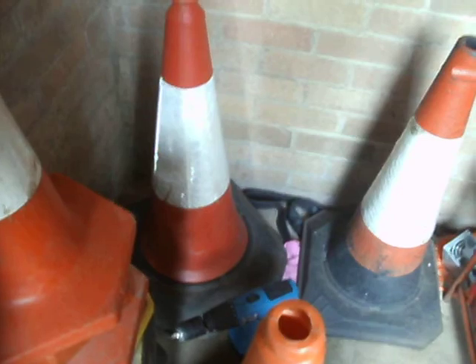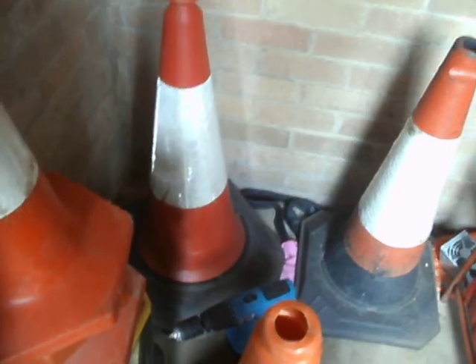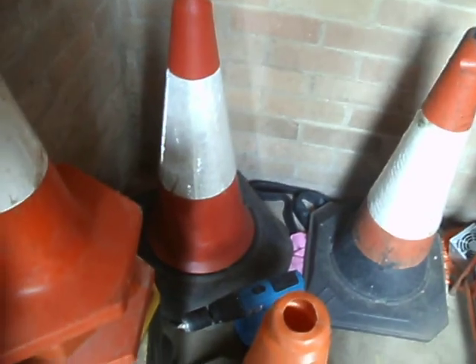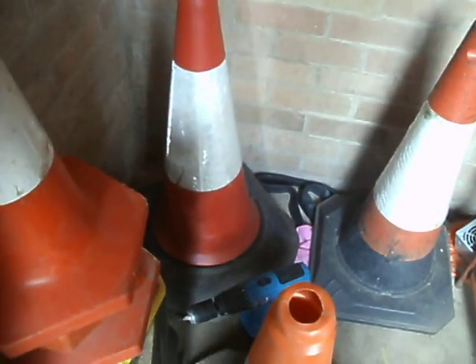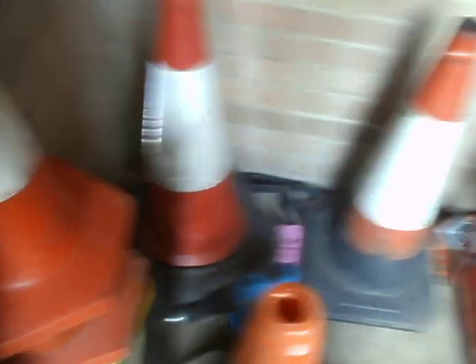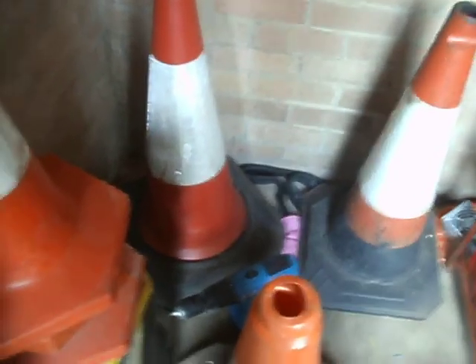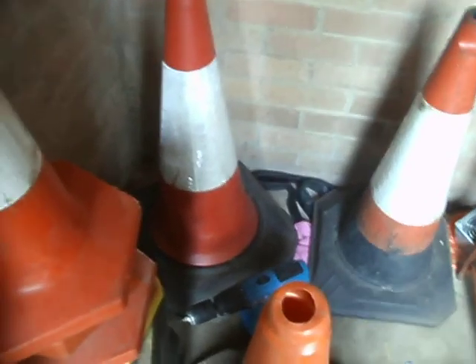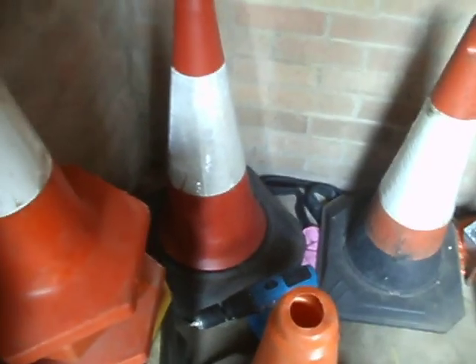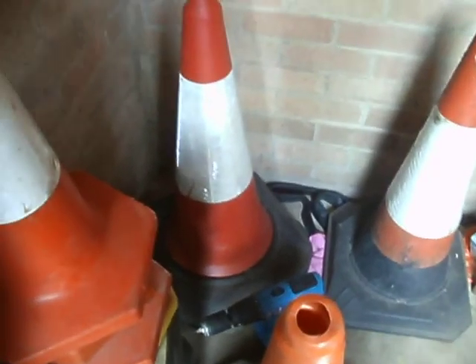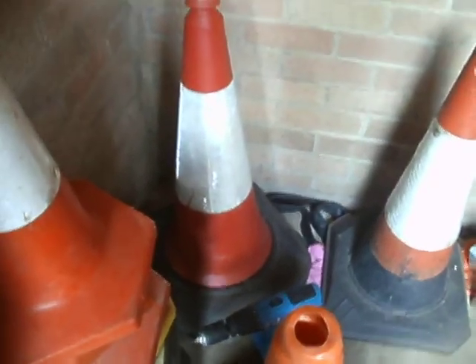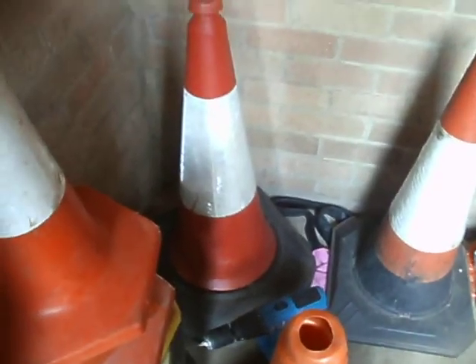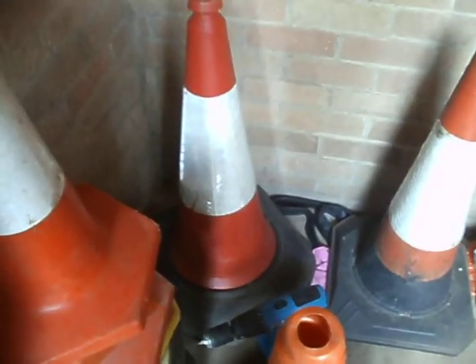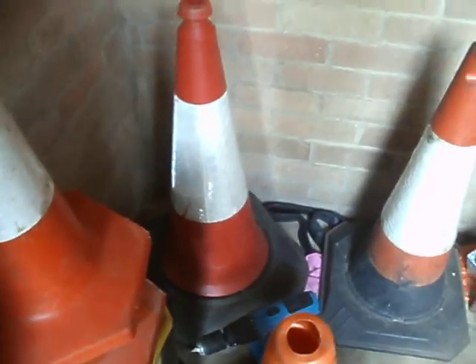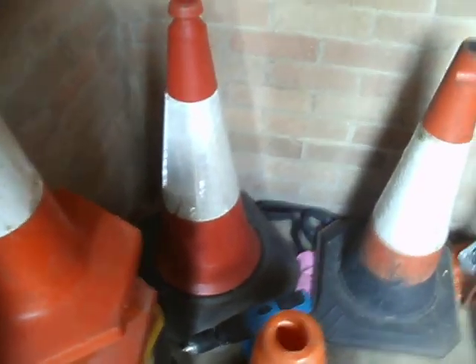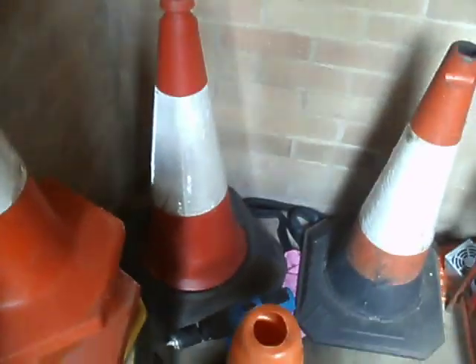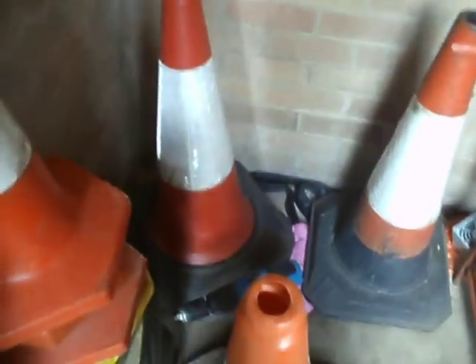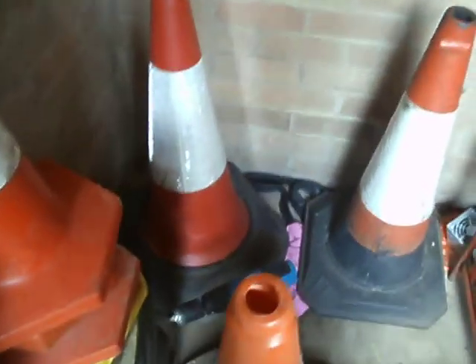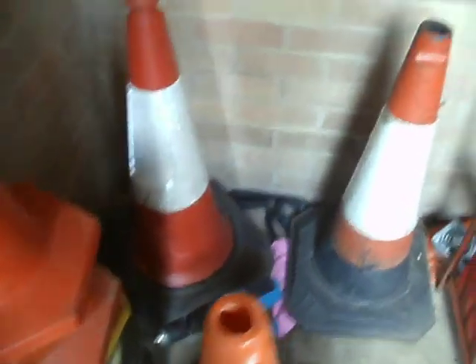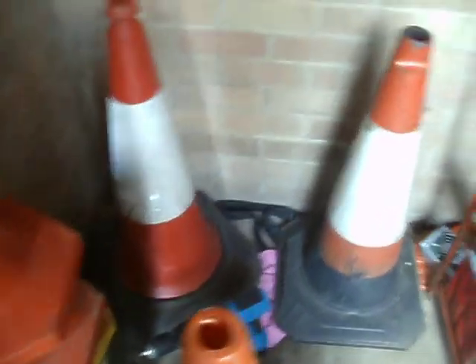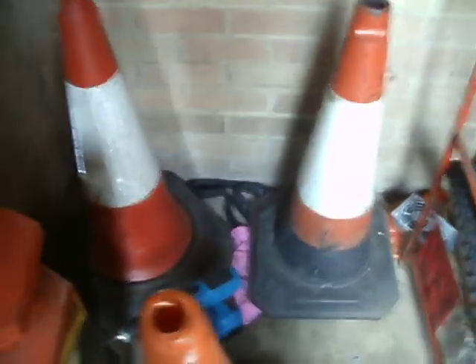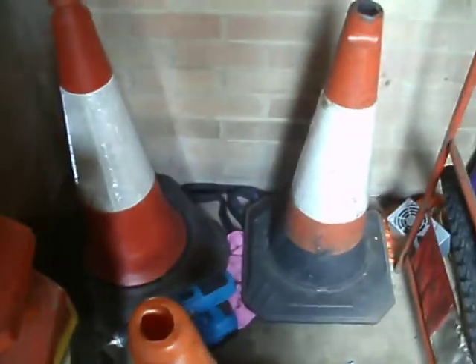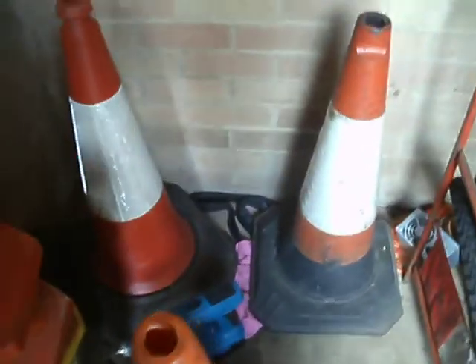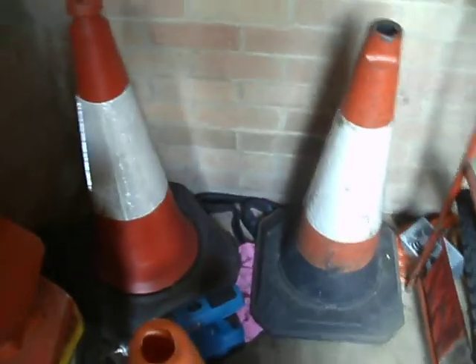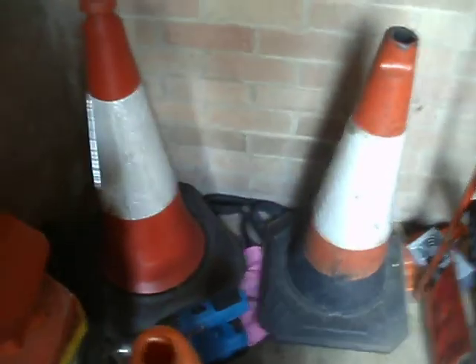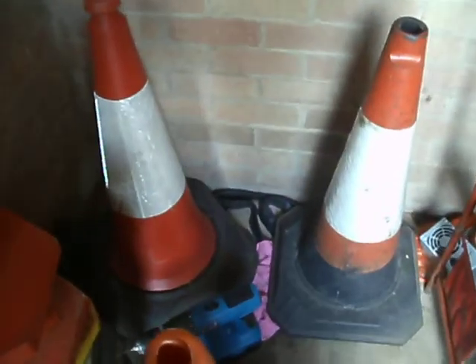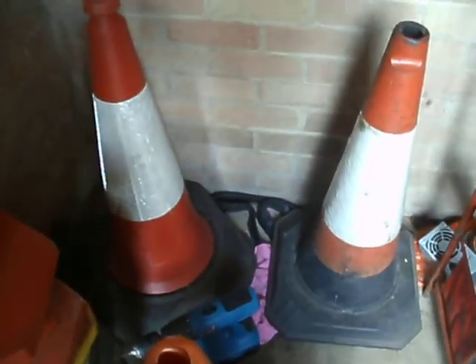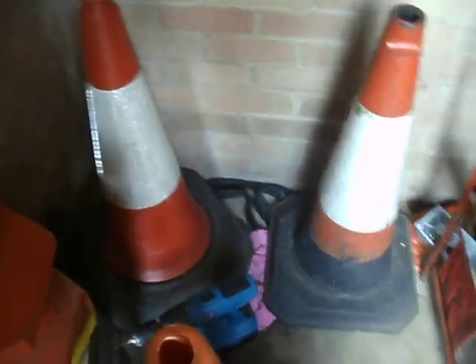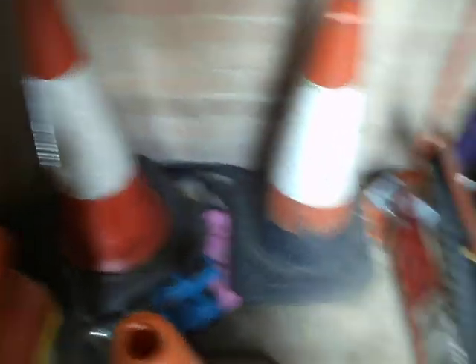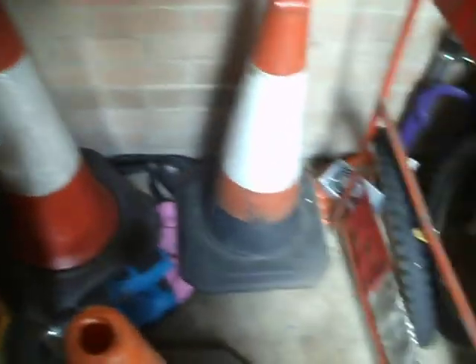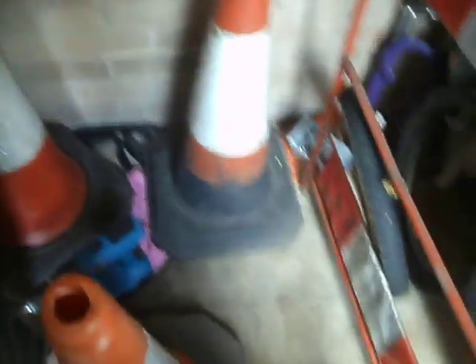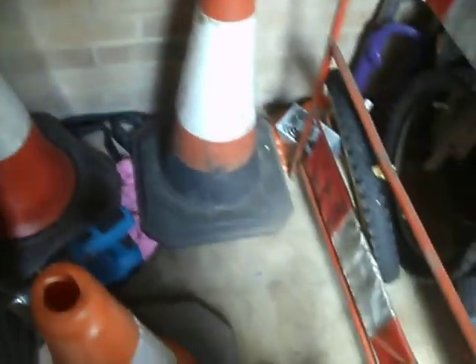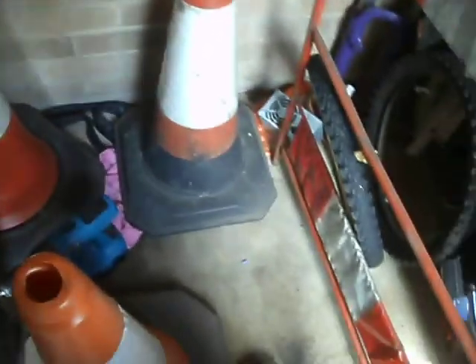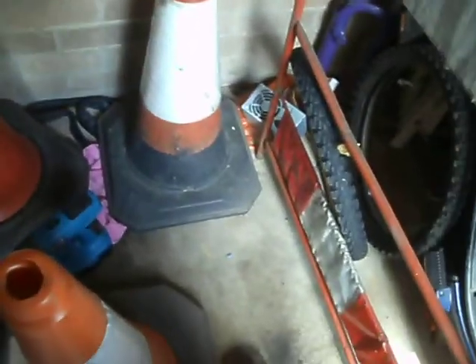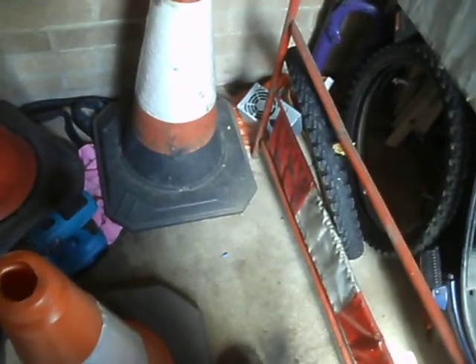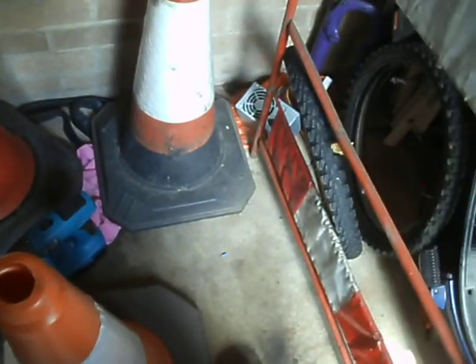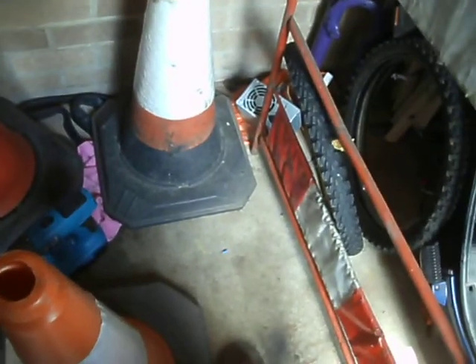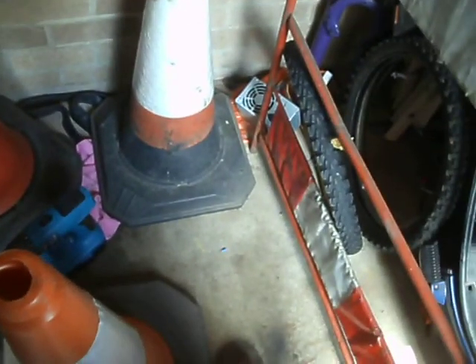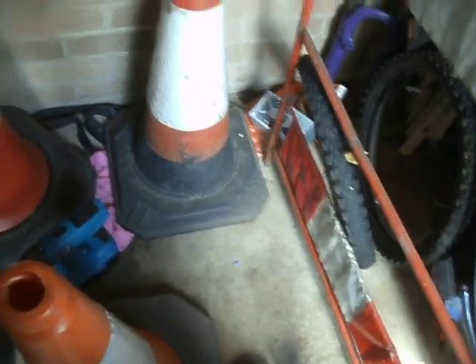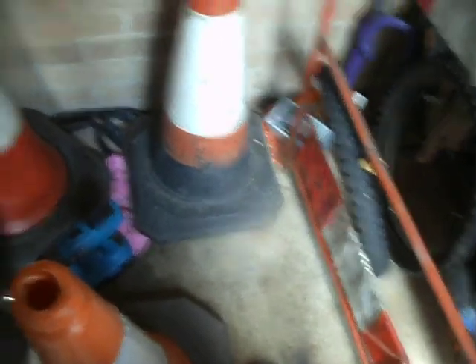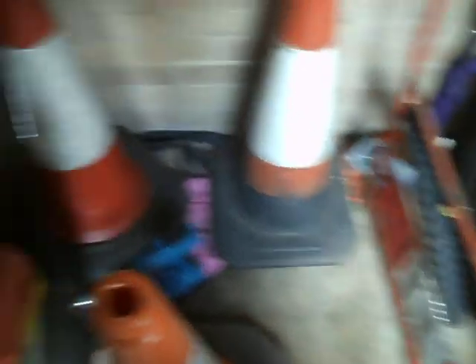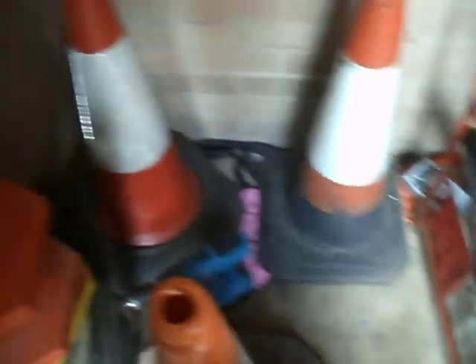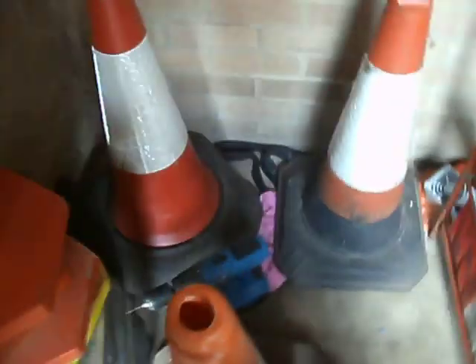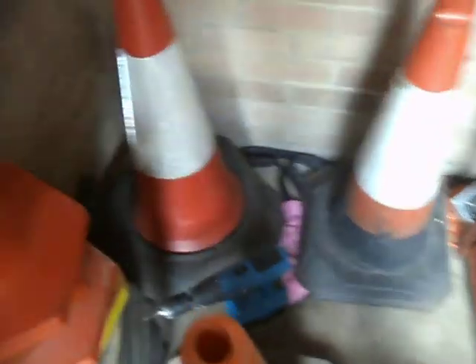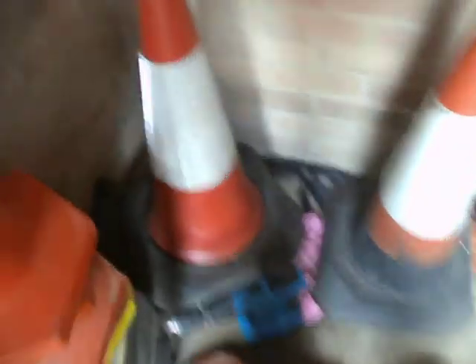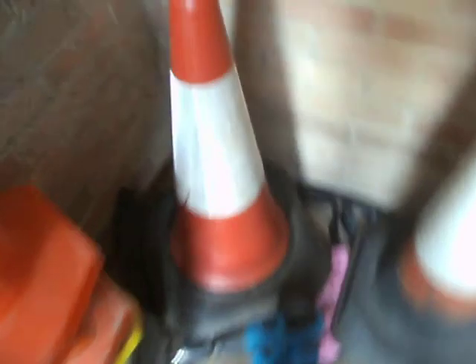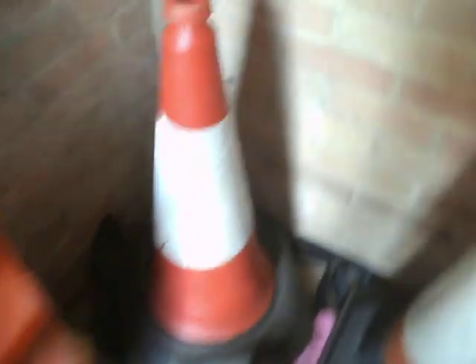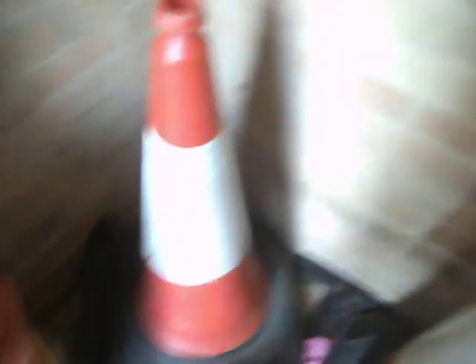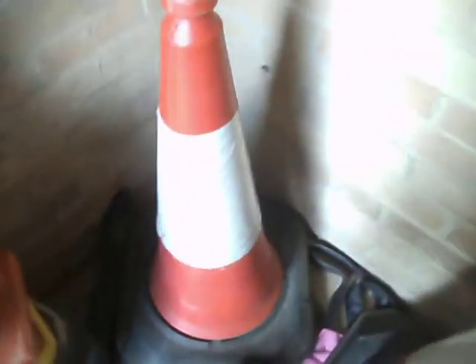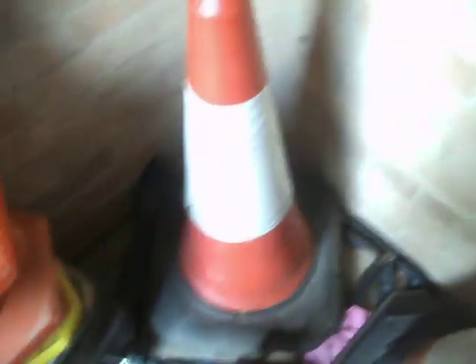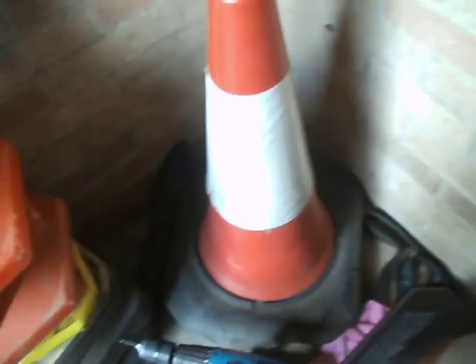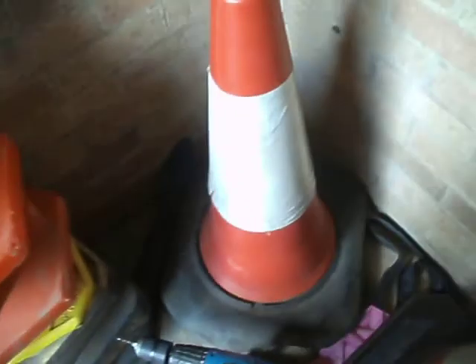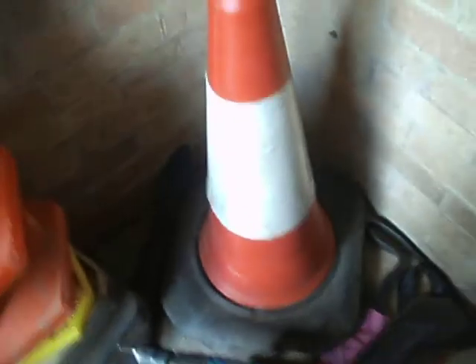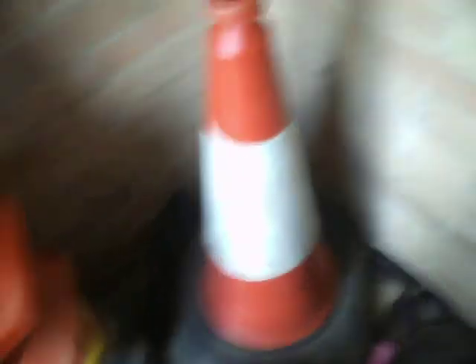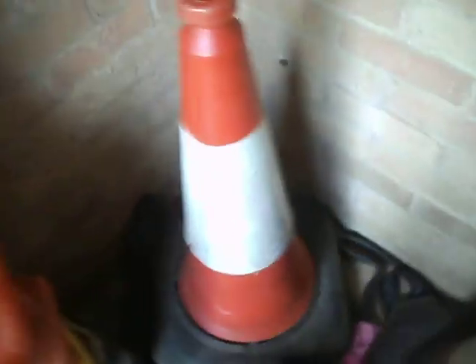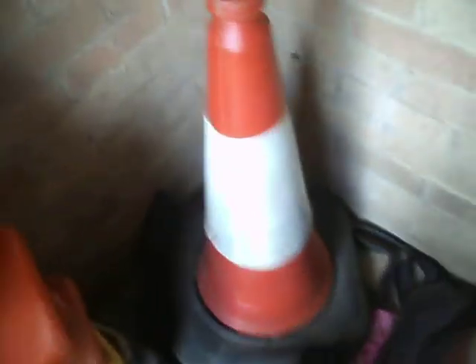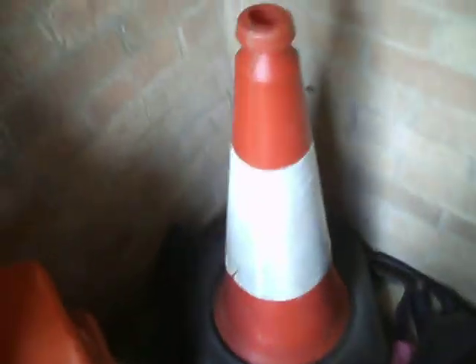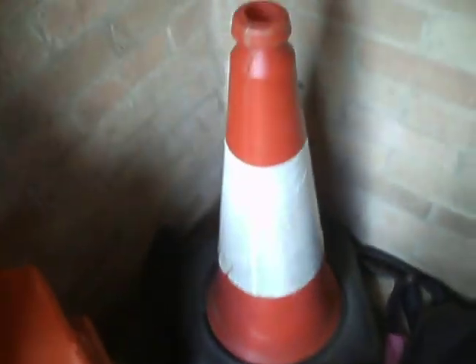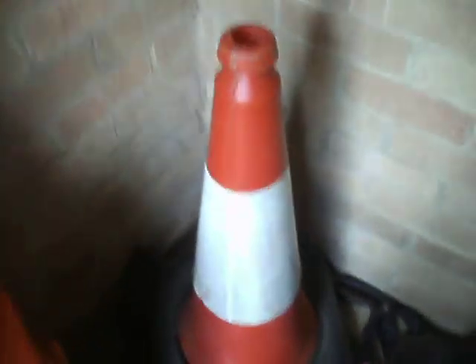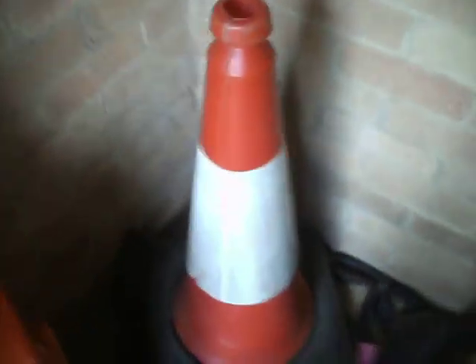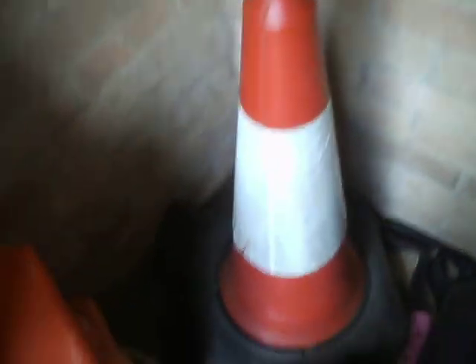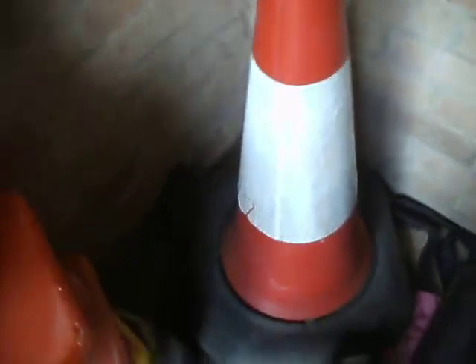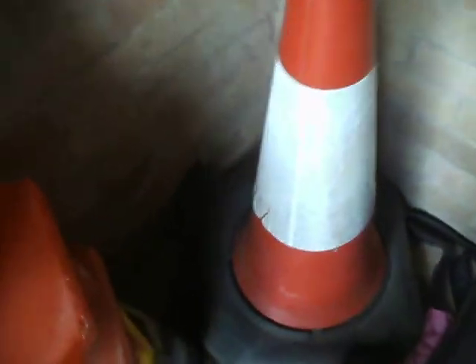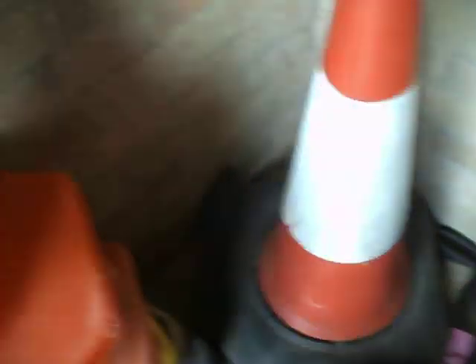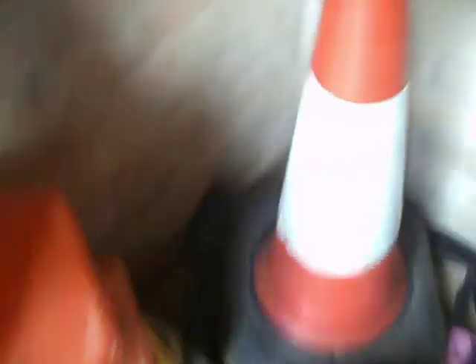Hi guys, thought I'd come down to the shed and show the larger cones and a few other bits.